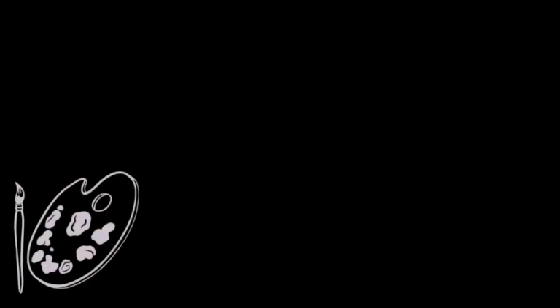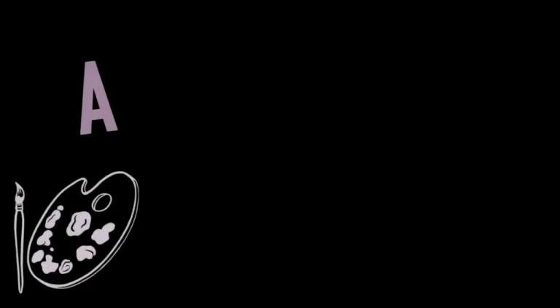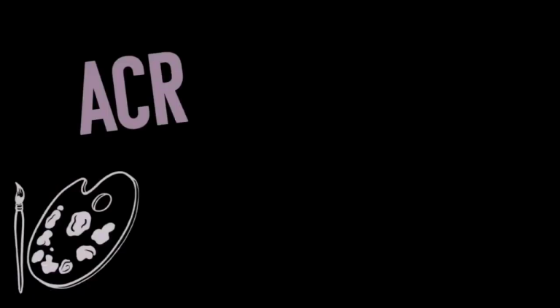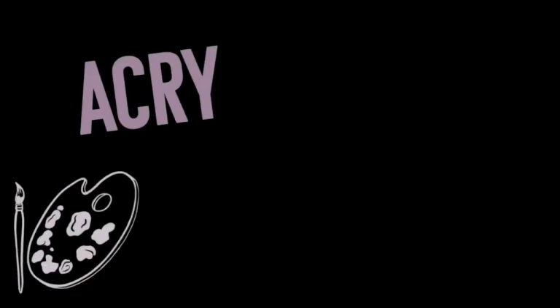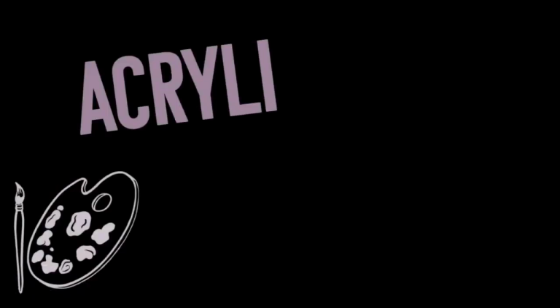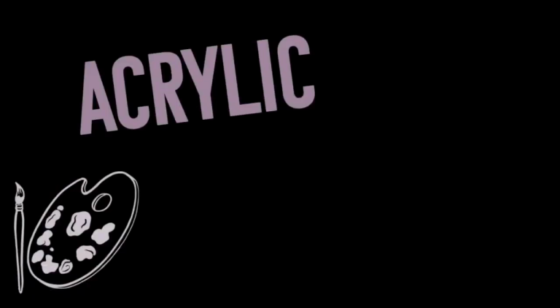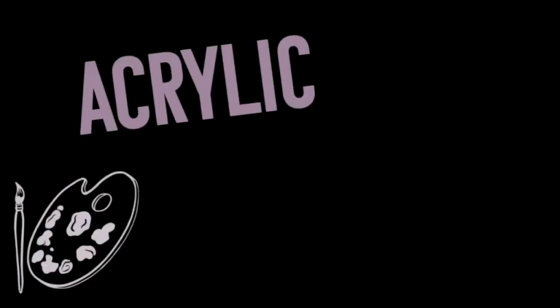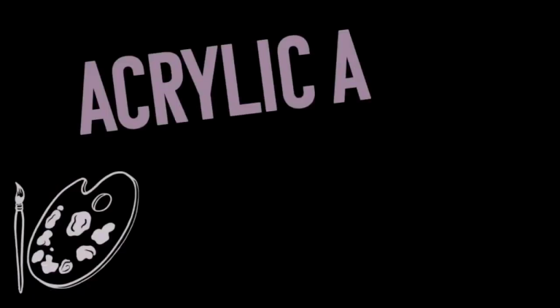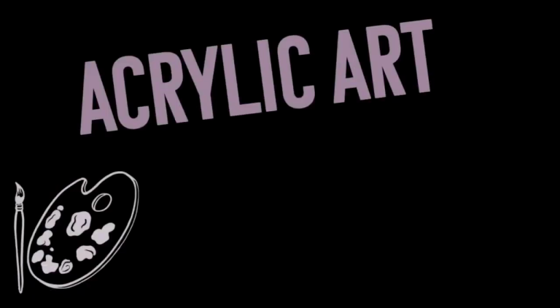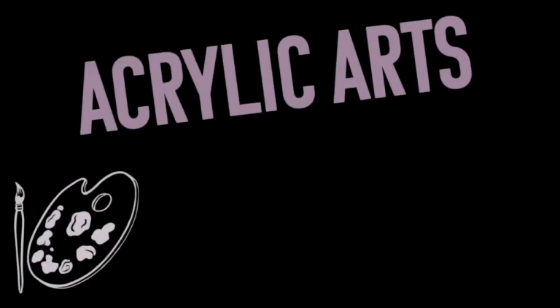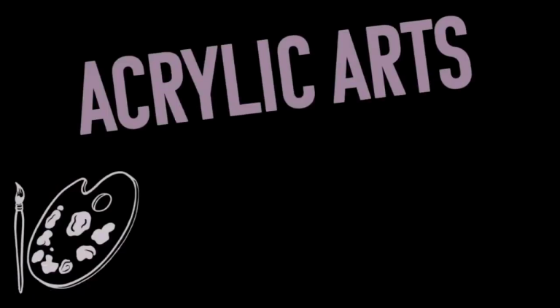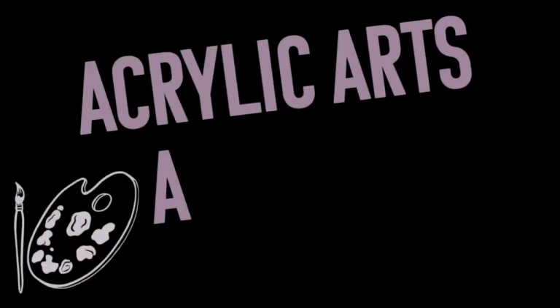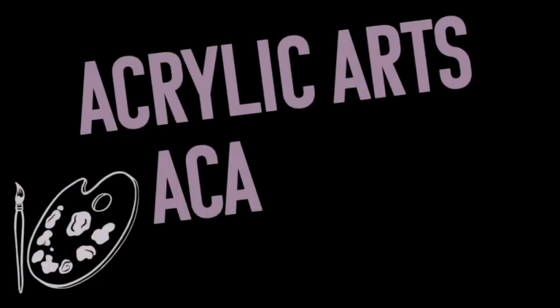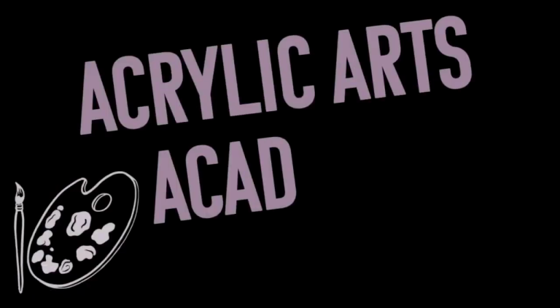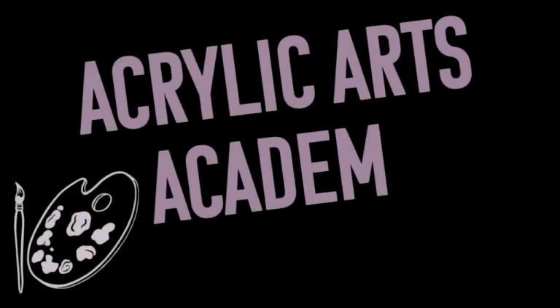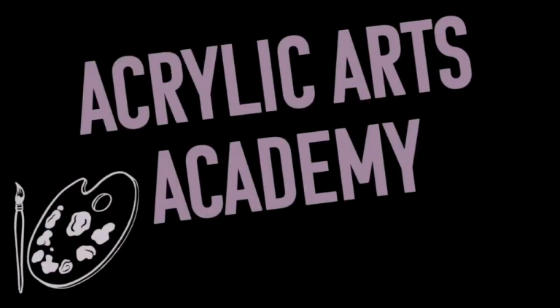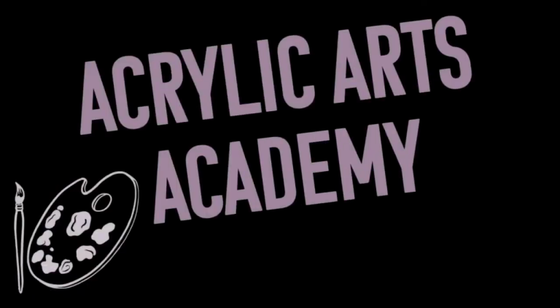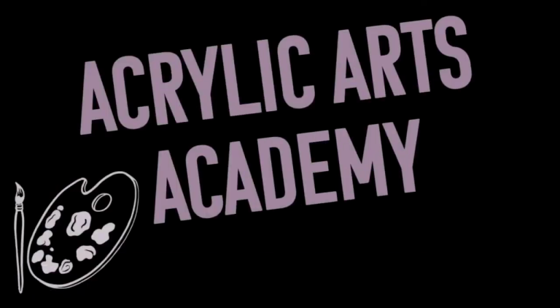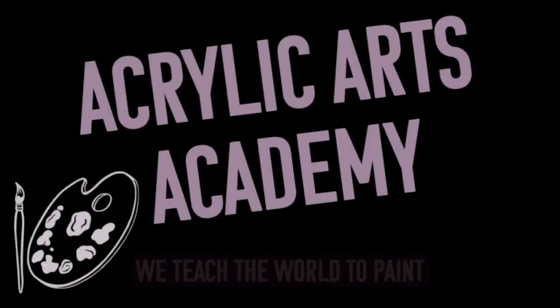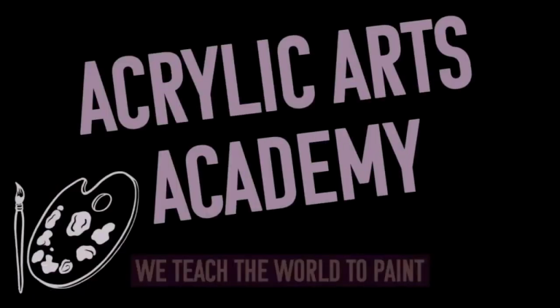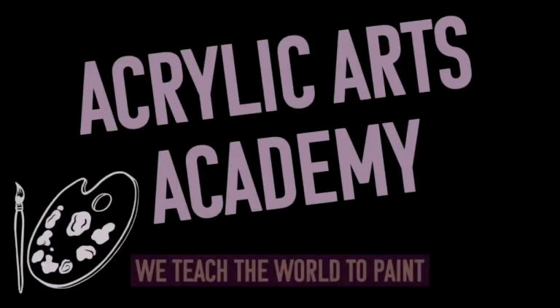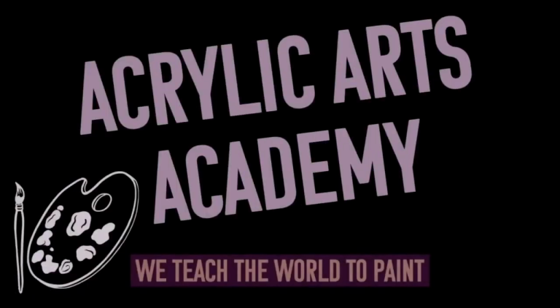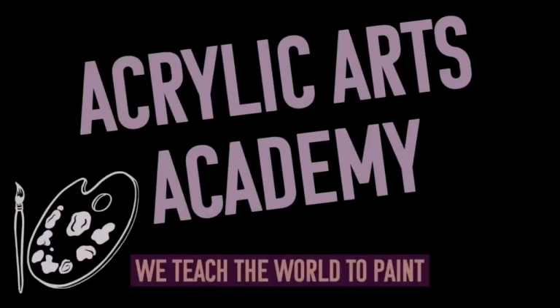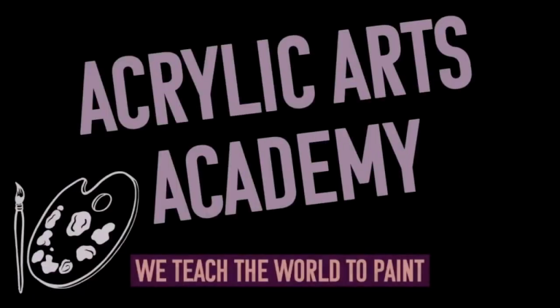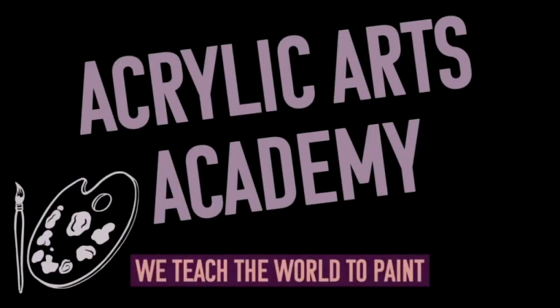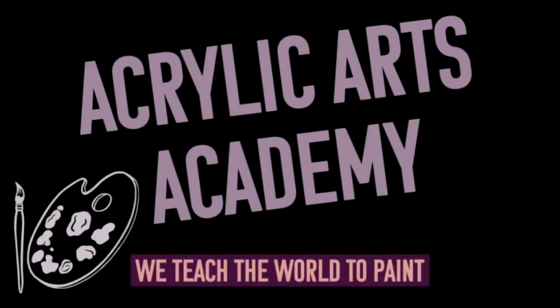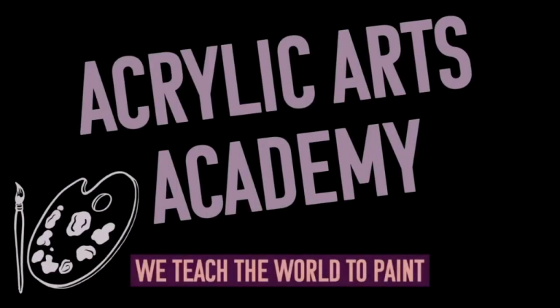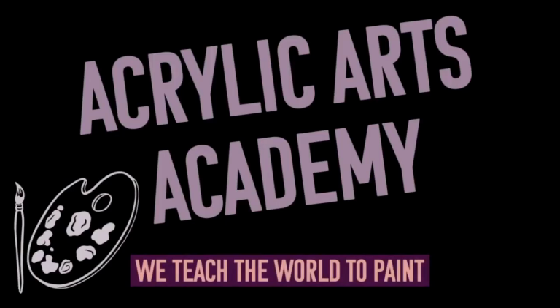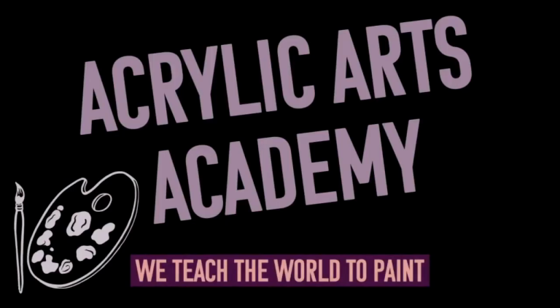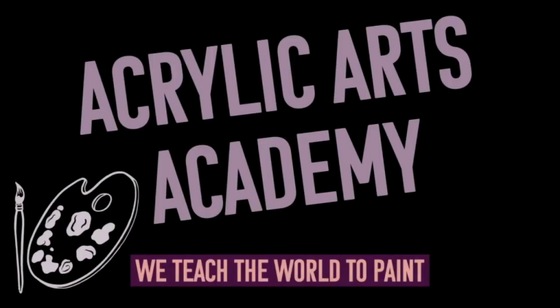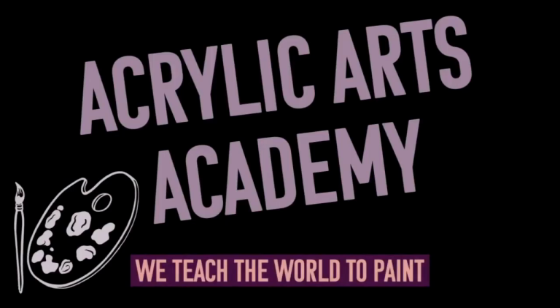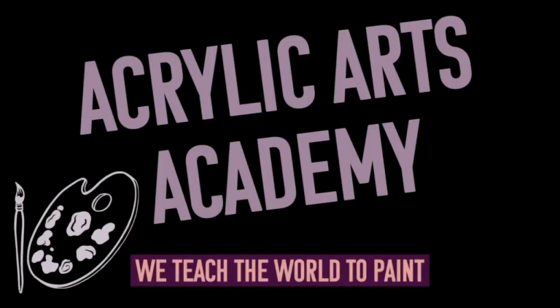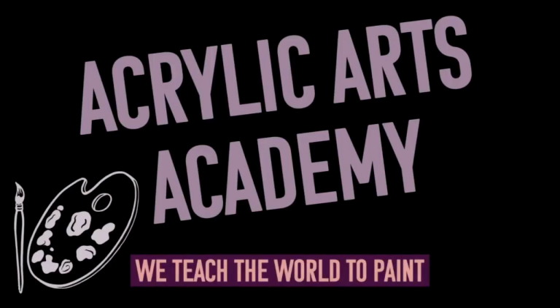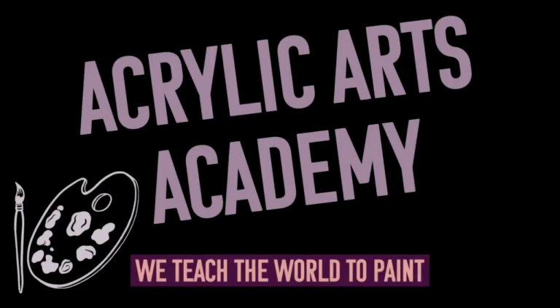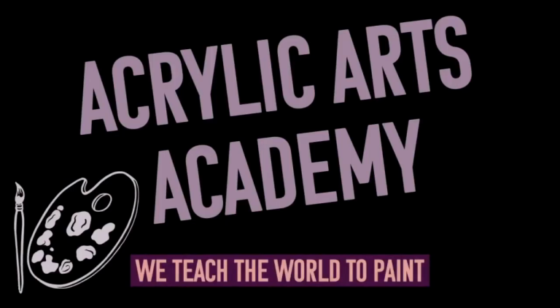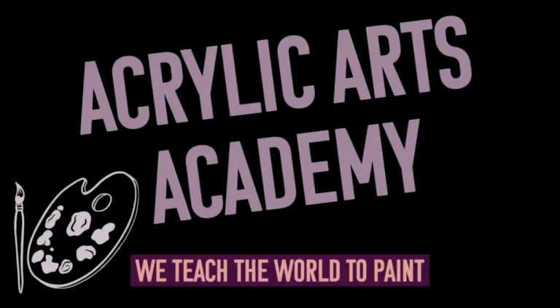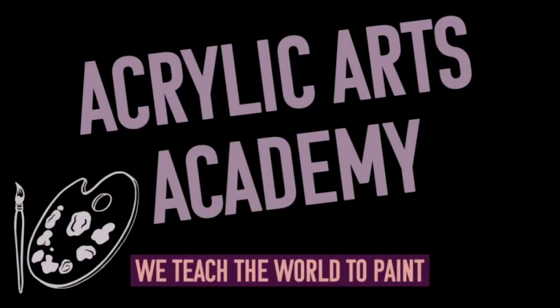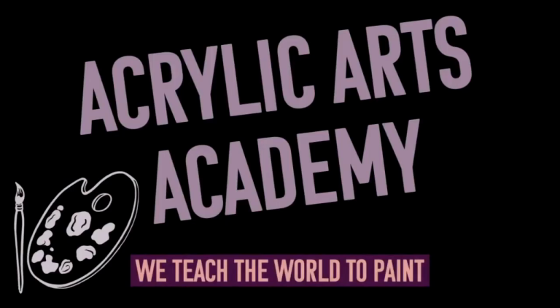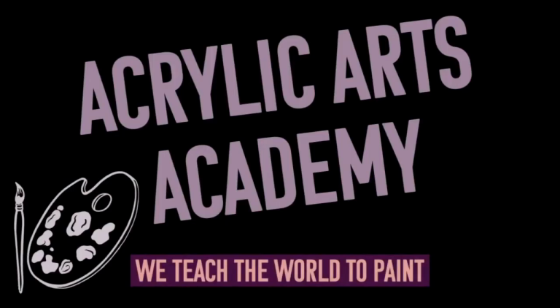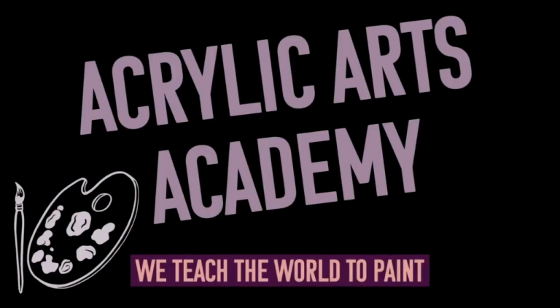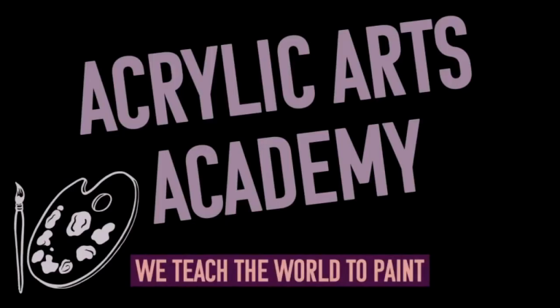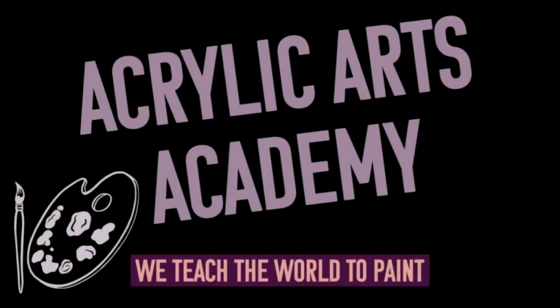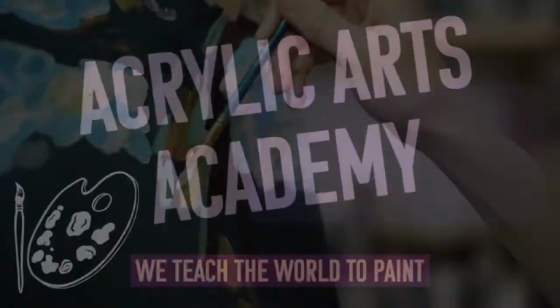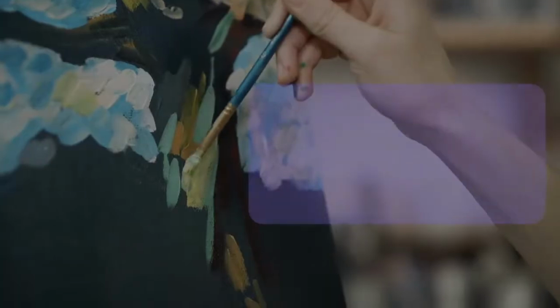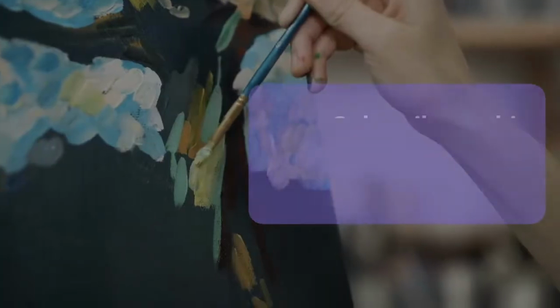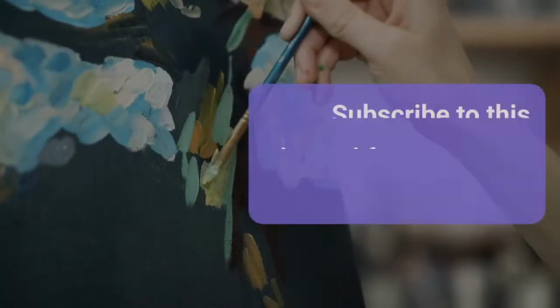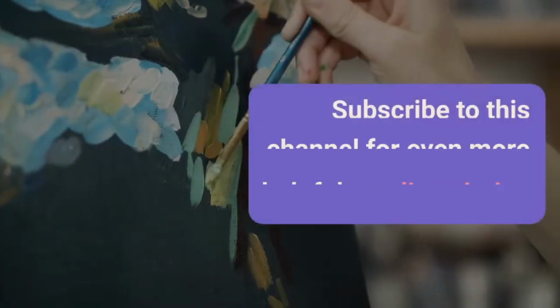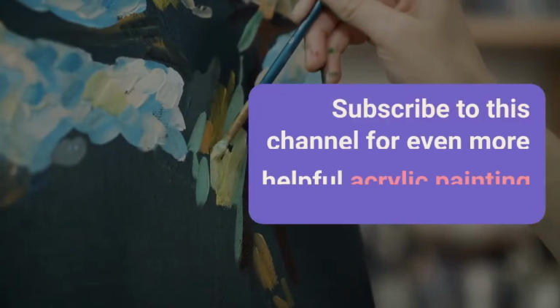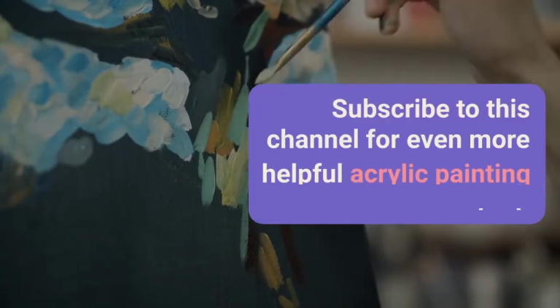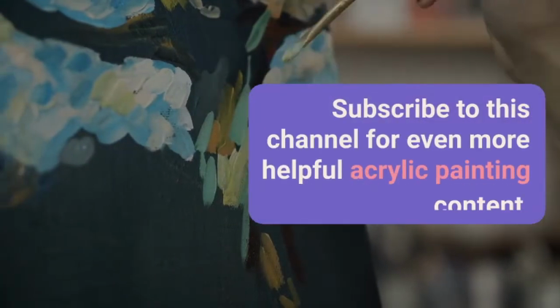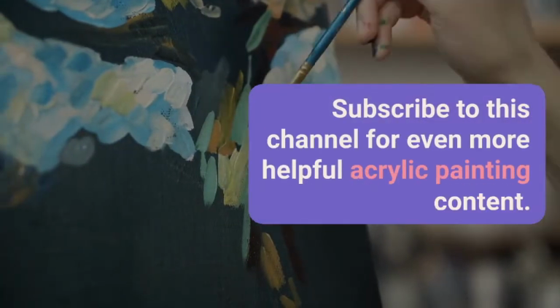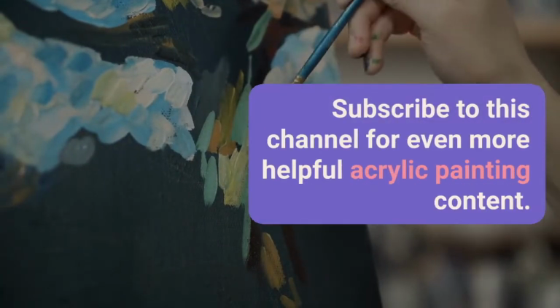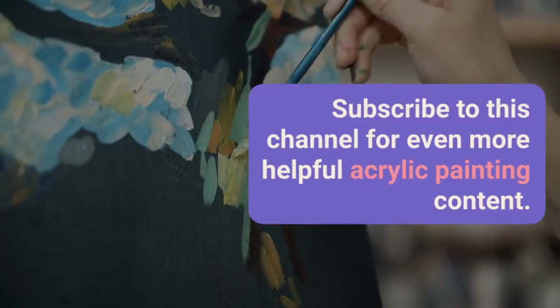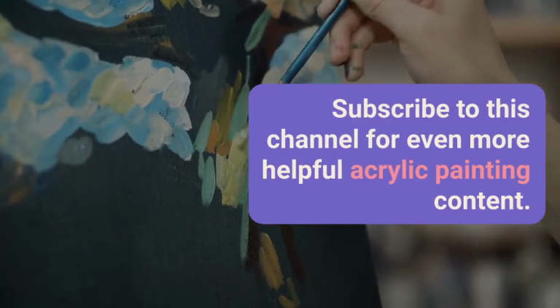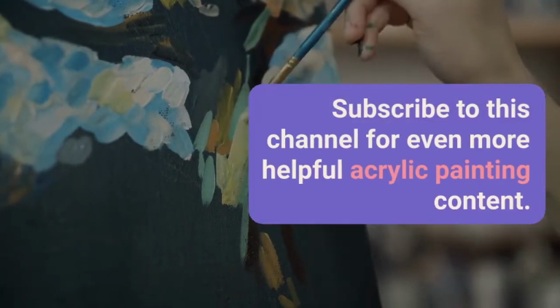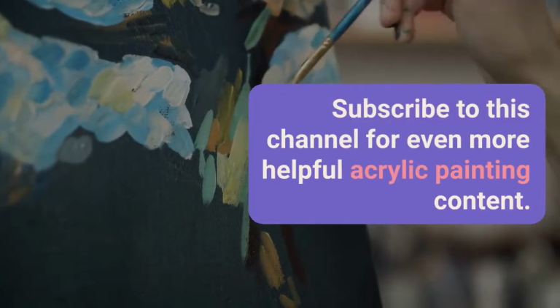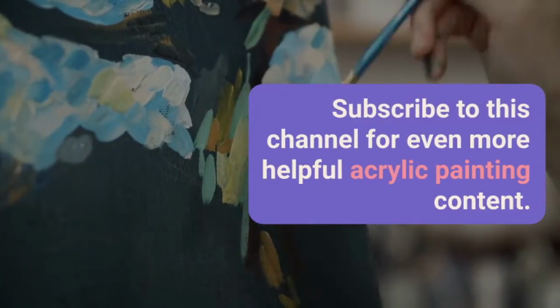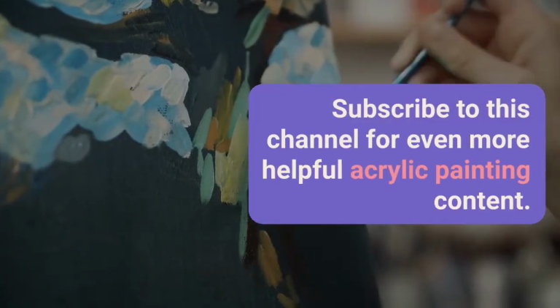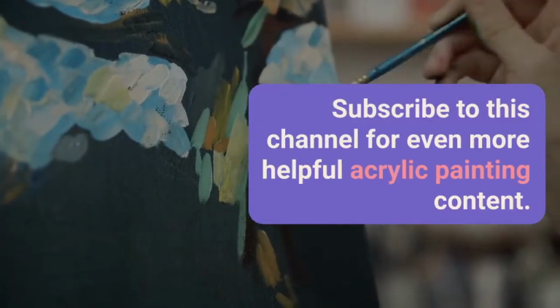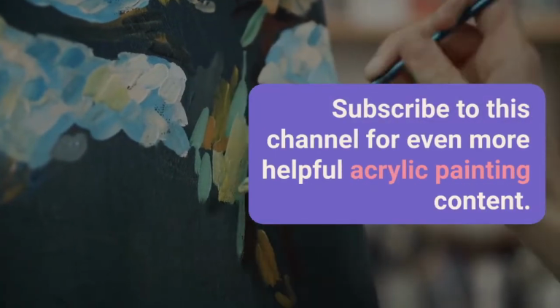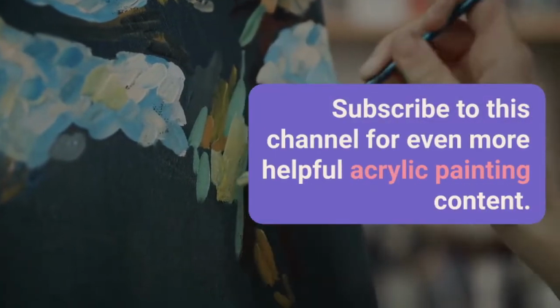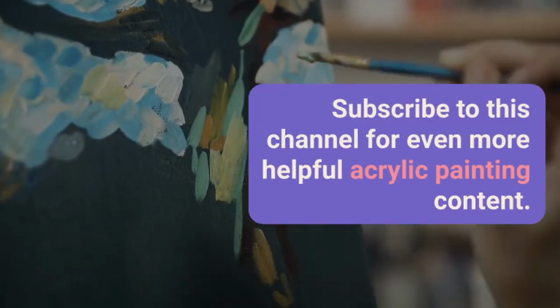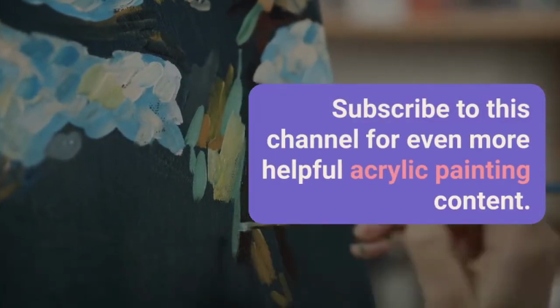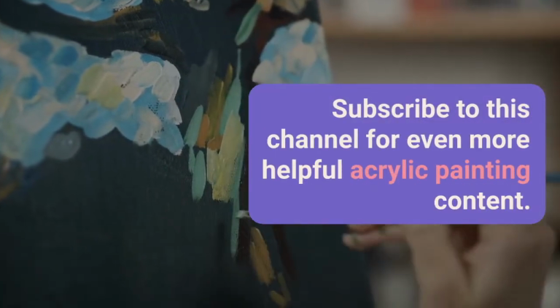This is Acrylic Arts Academy and we teach the world to paint. Subscribe to this channel for even more helpful acrylic painting content.